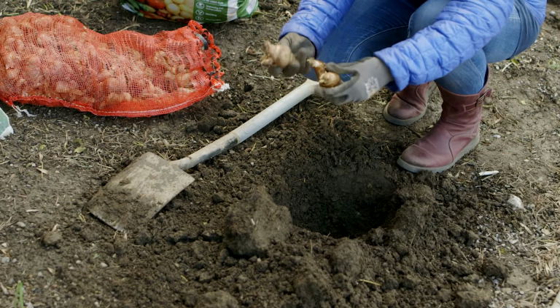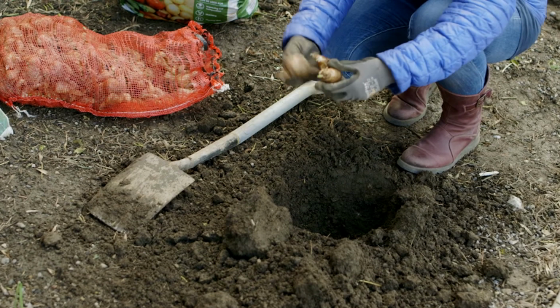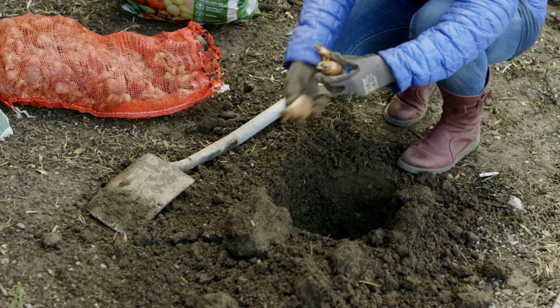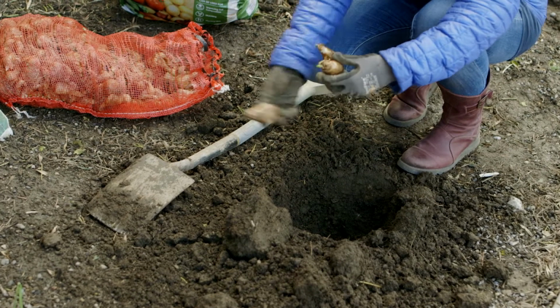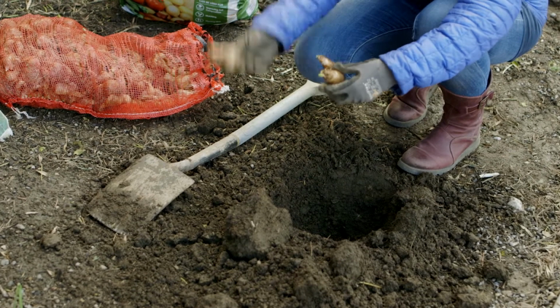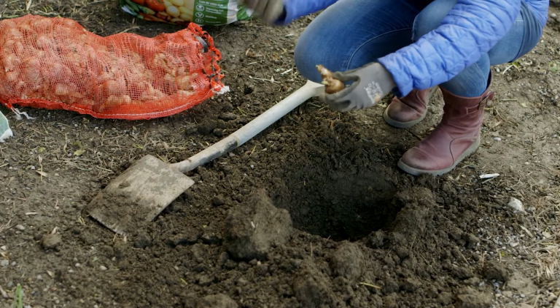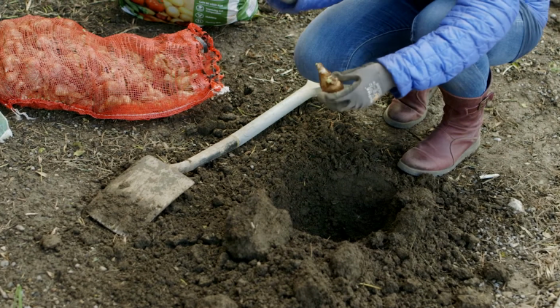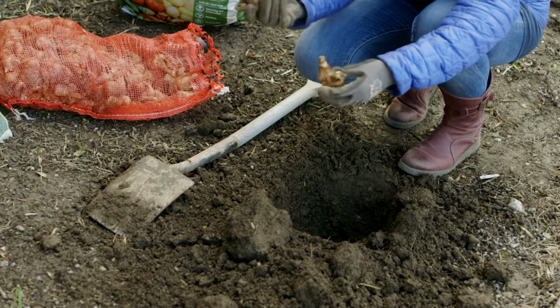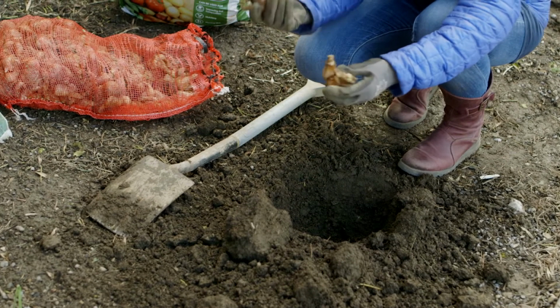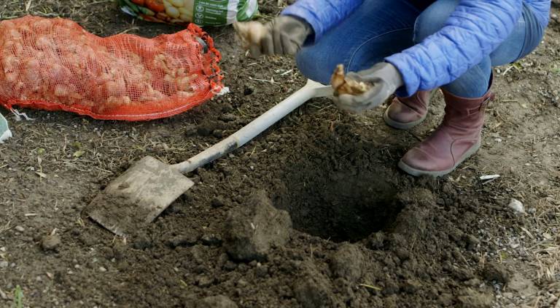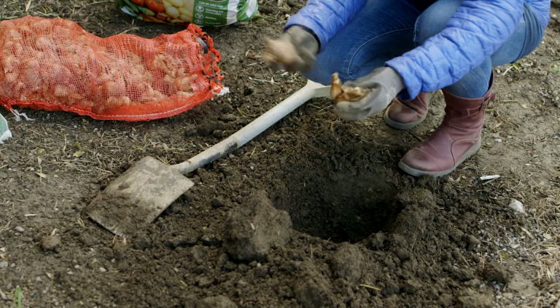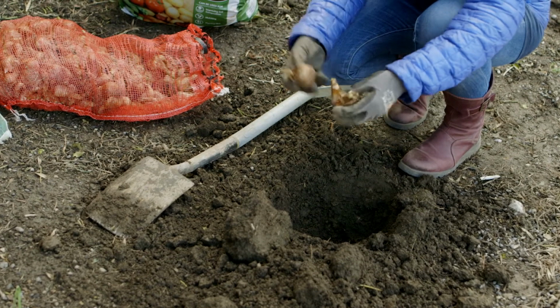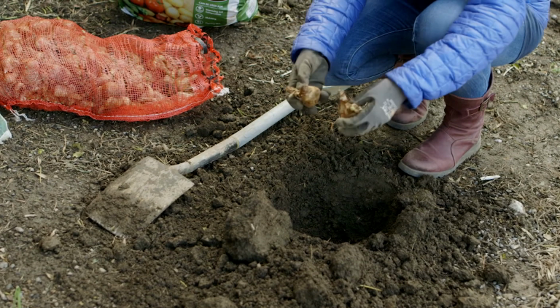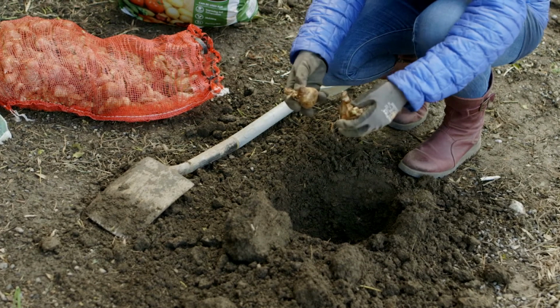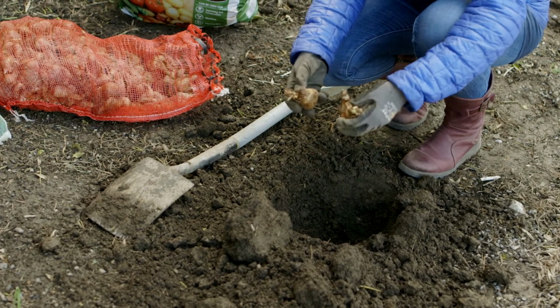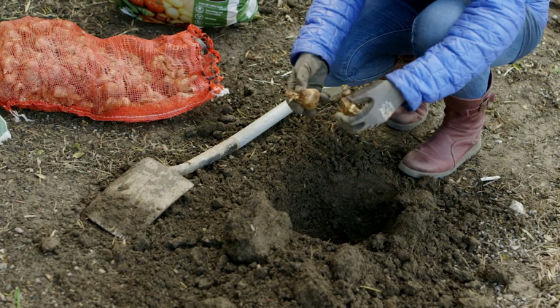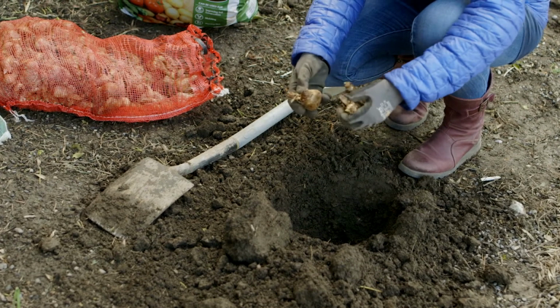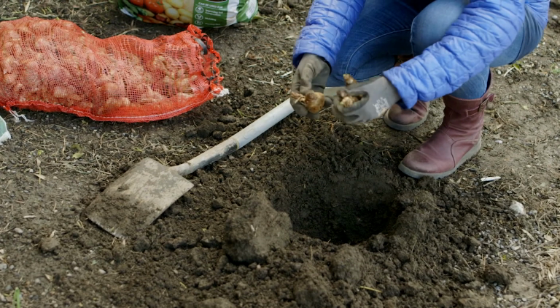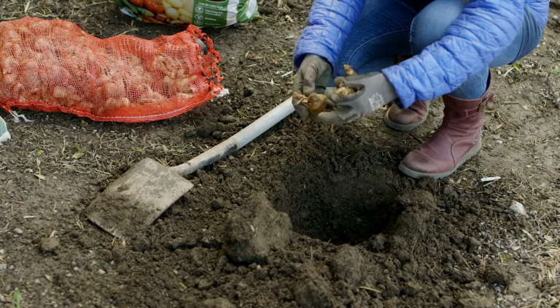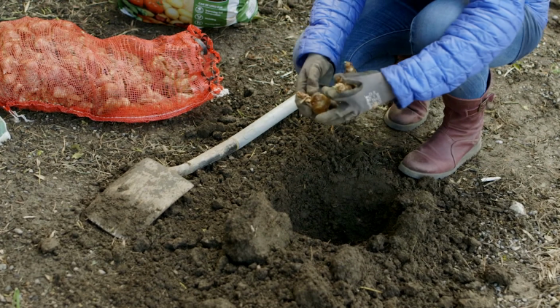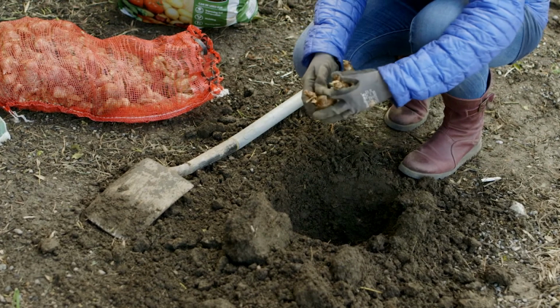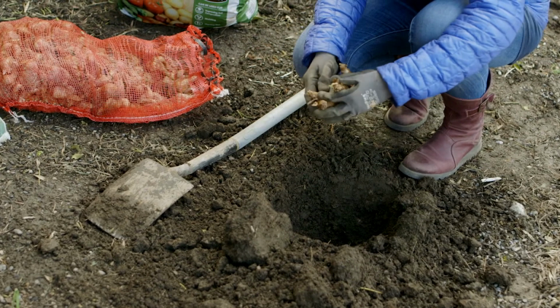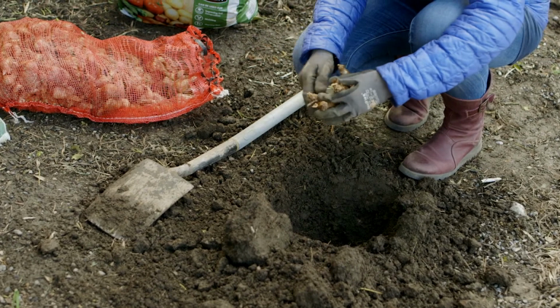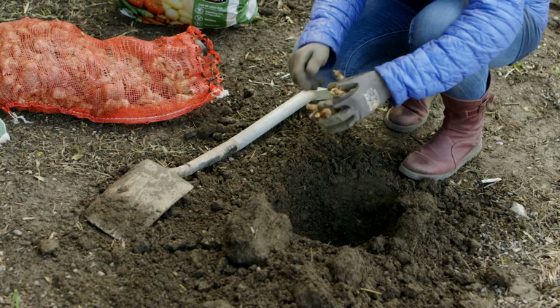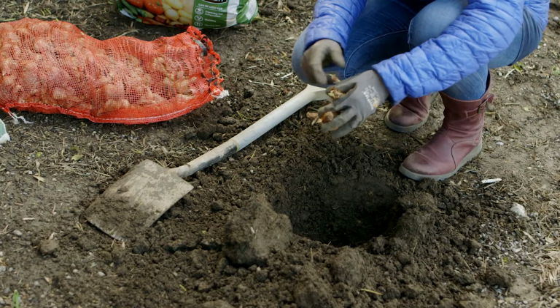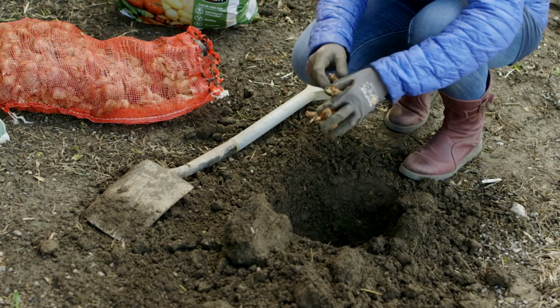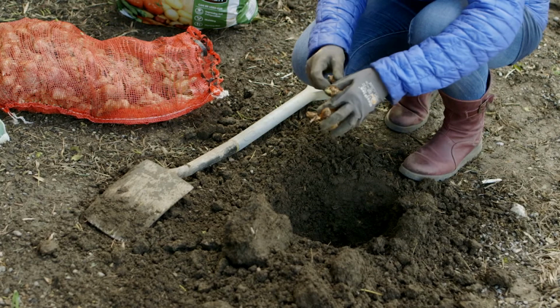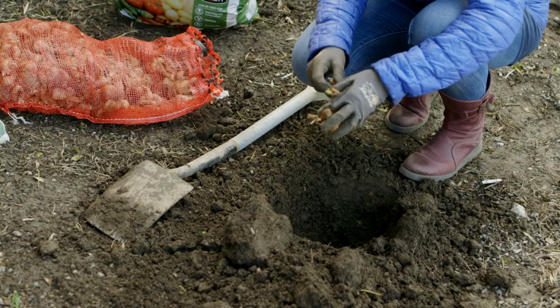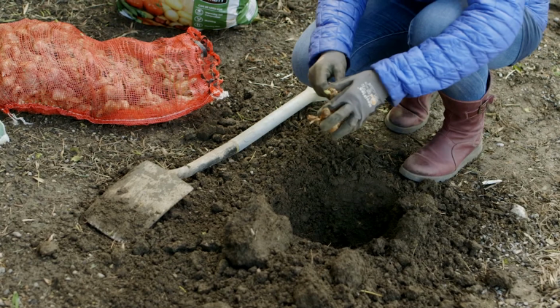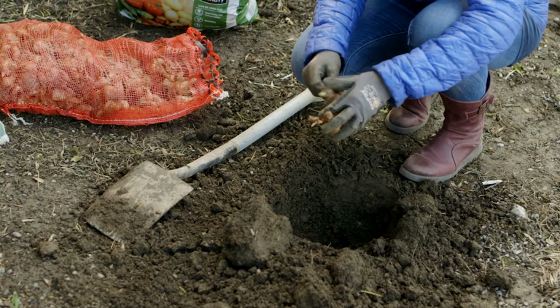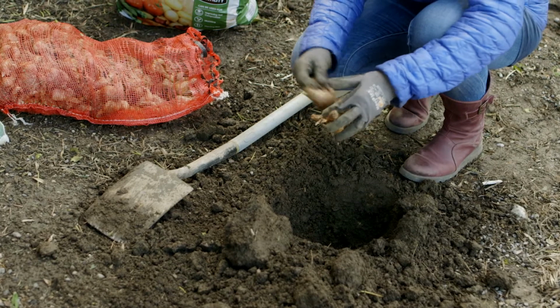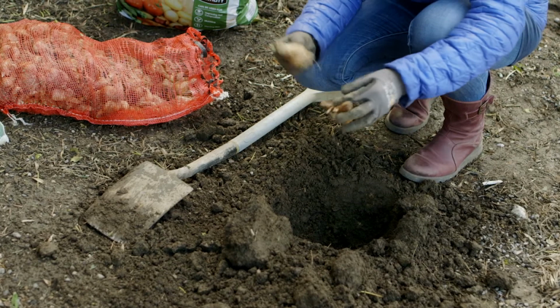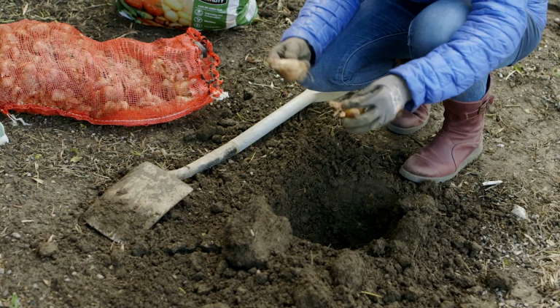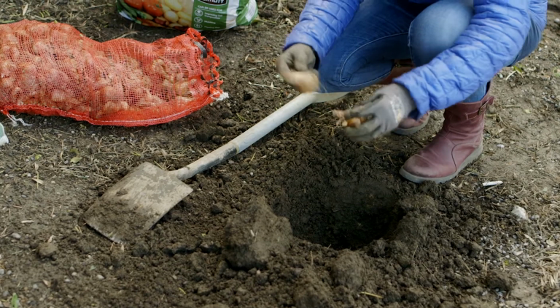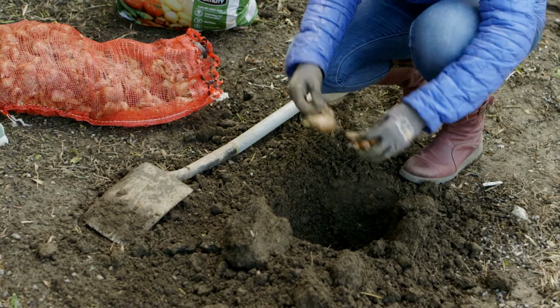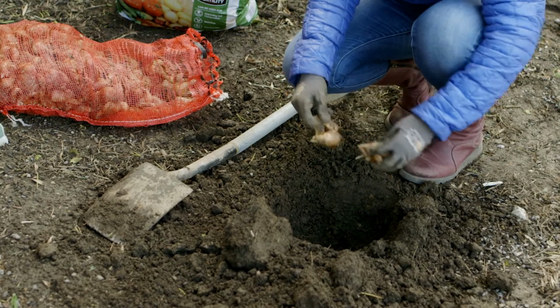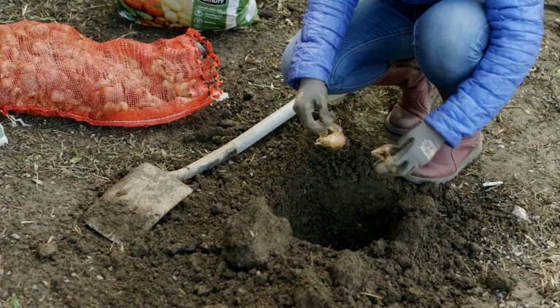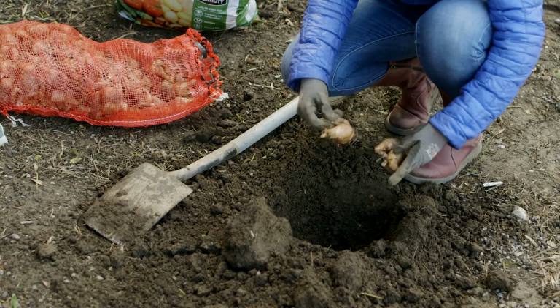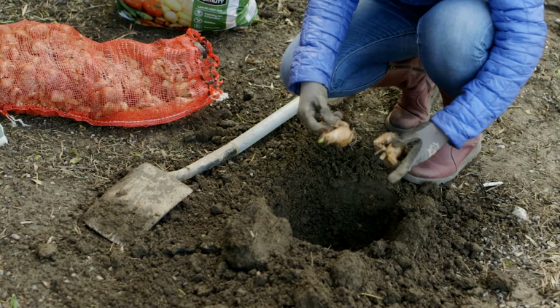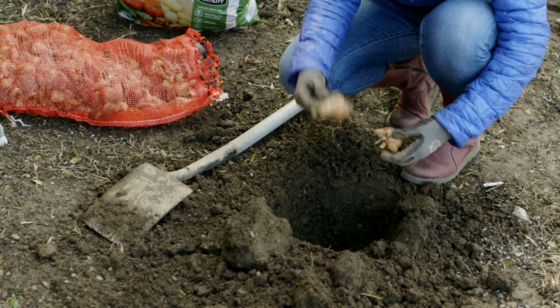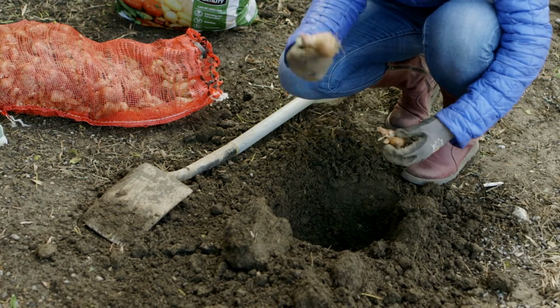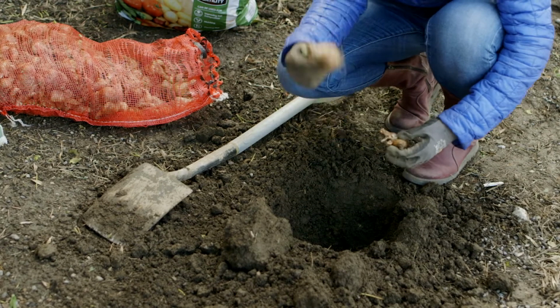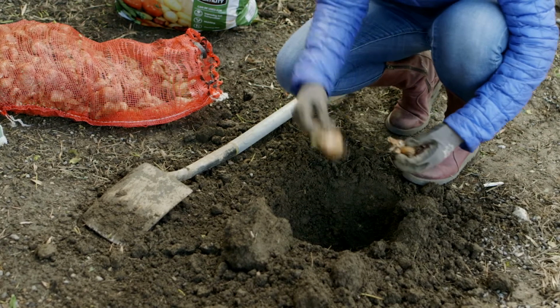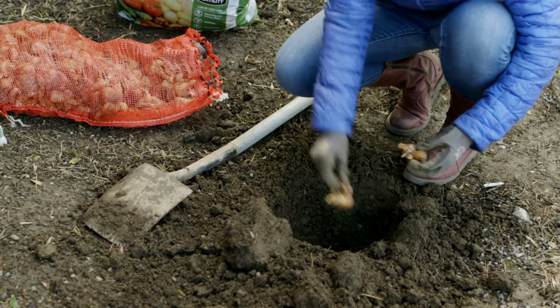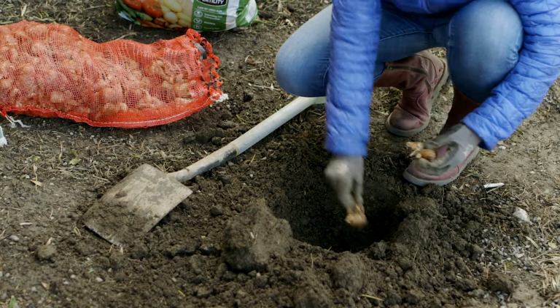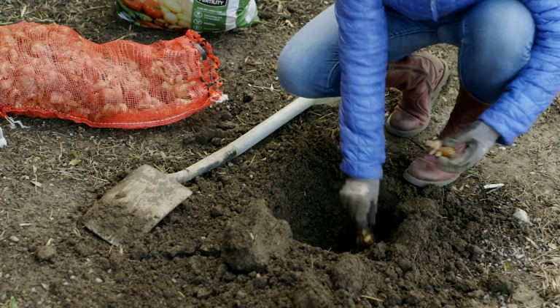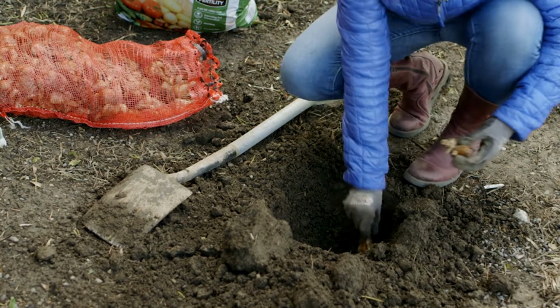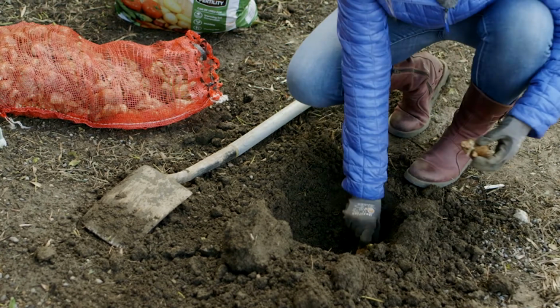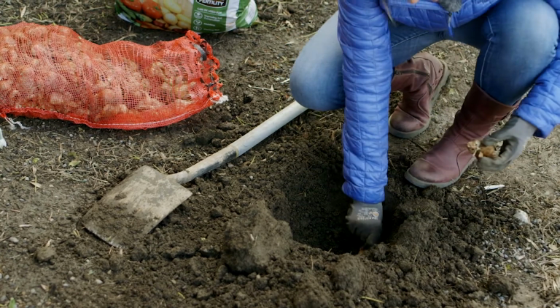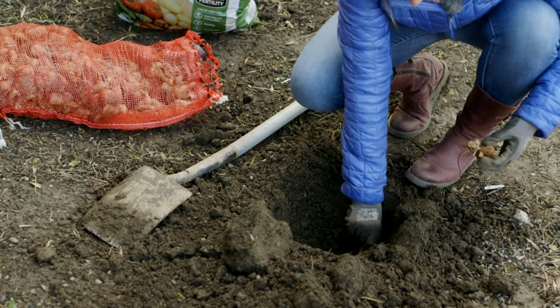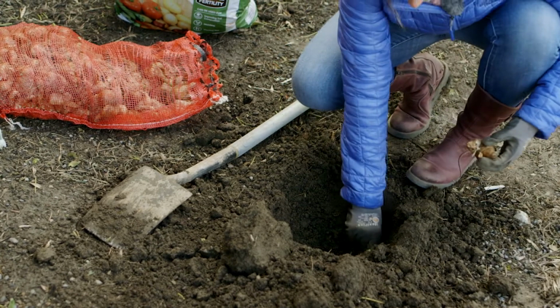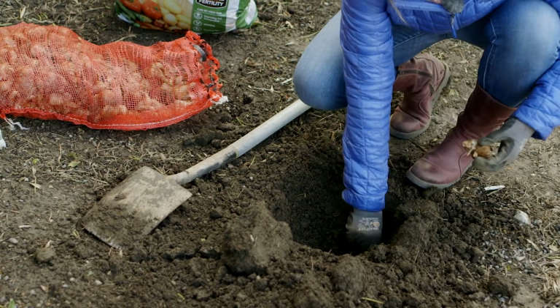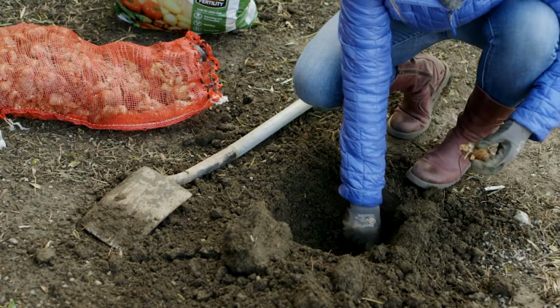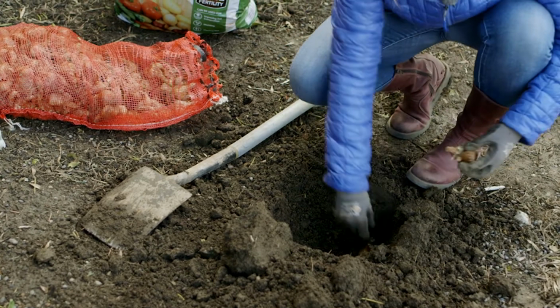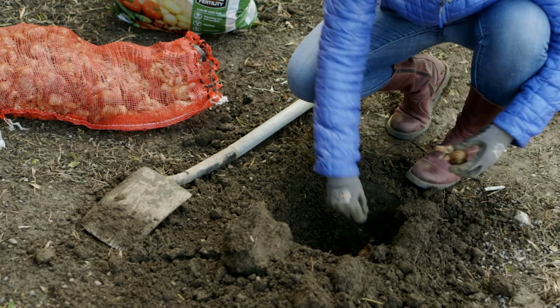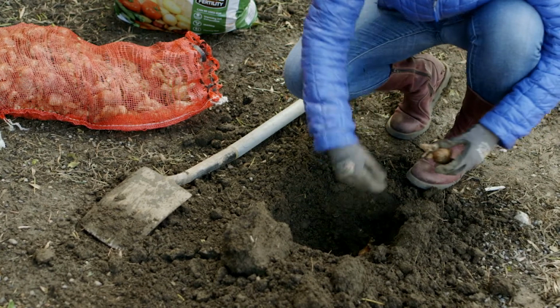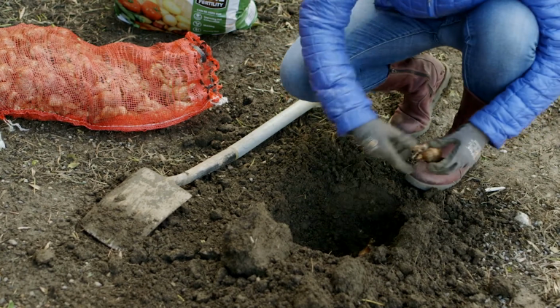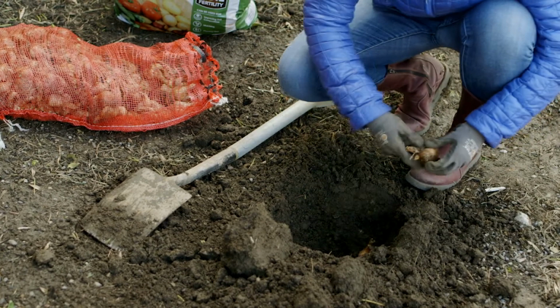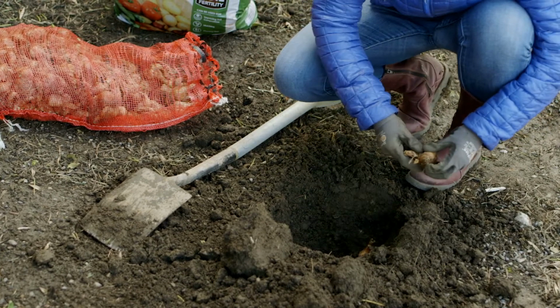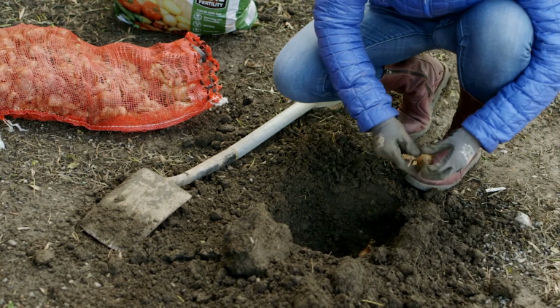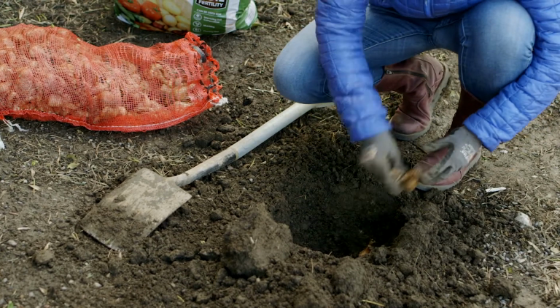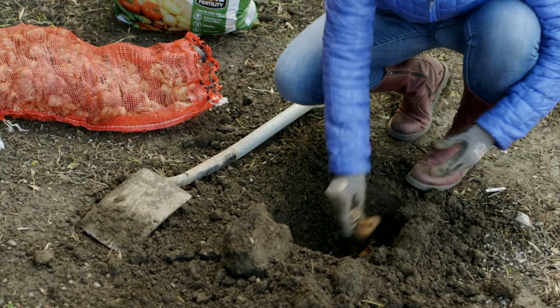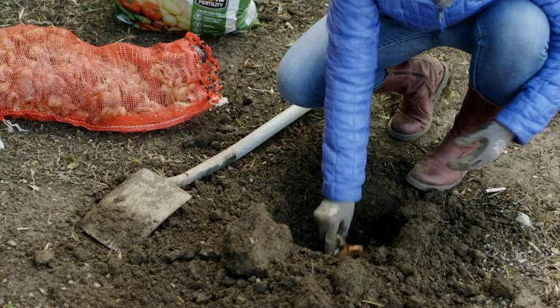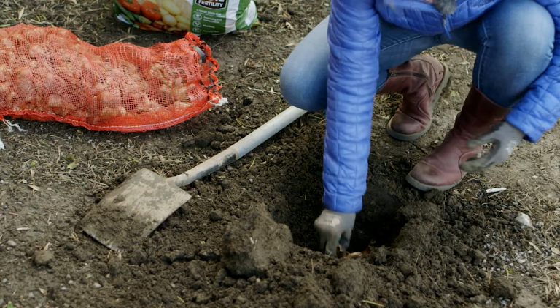The bulbs will find their way up to the top, up to the light. But if you're doing it yourself, try and plant them the right way up.